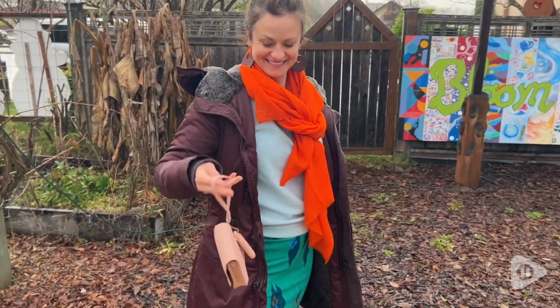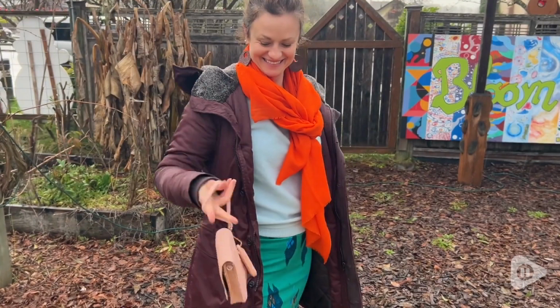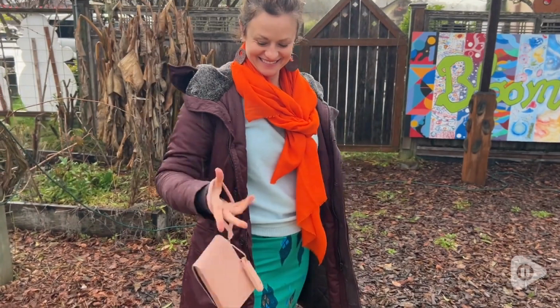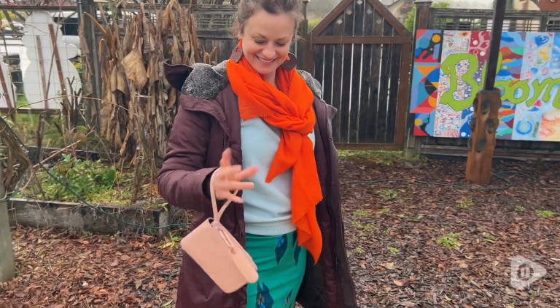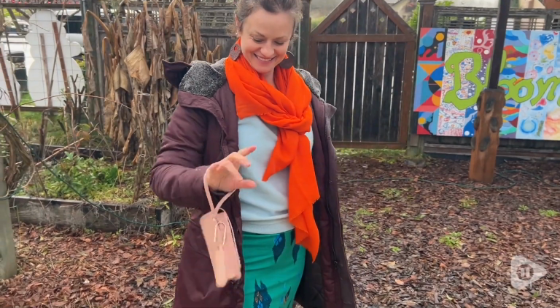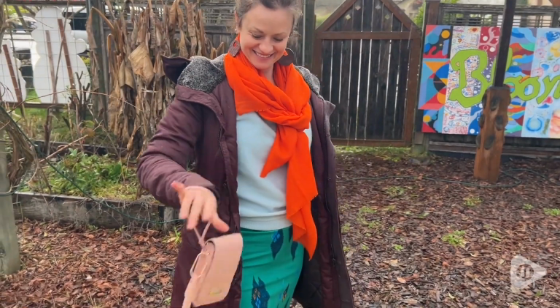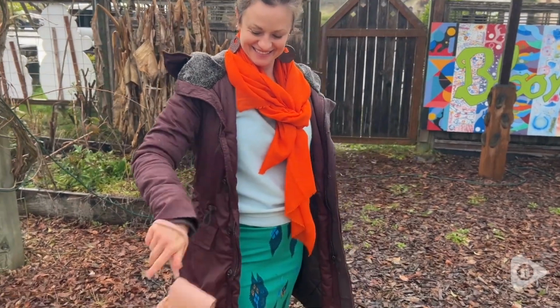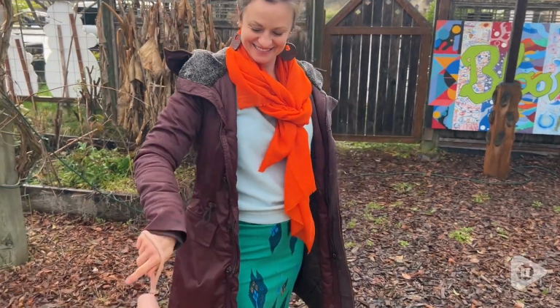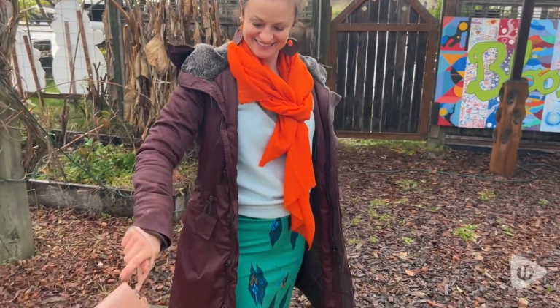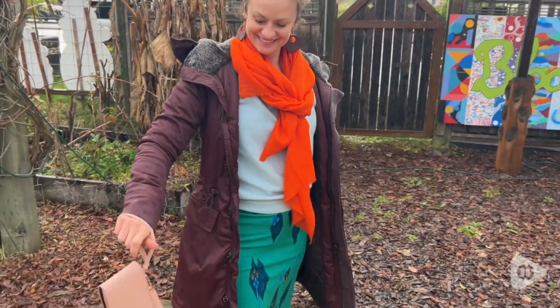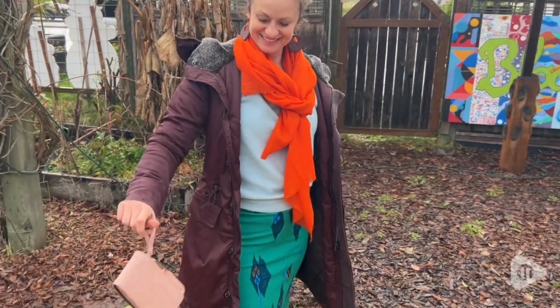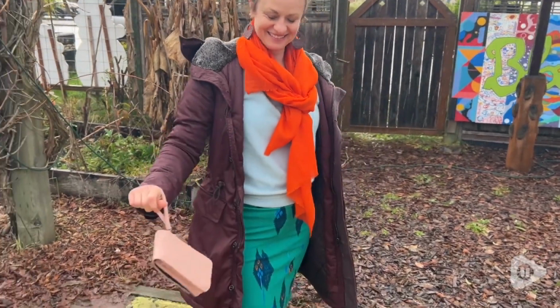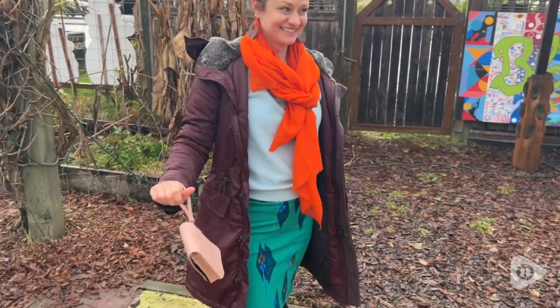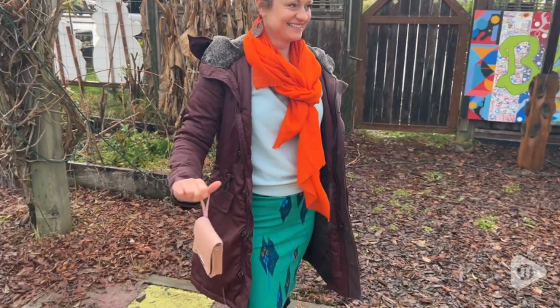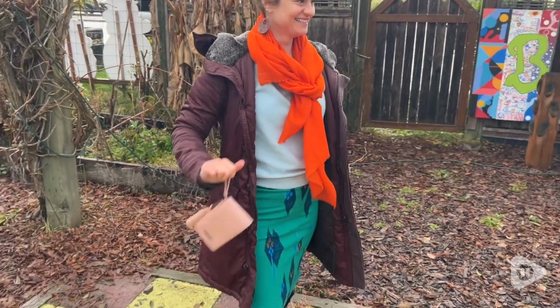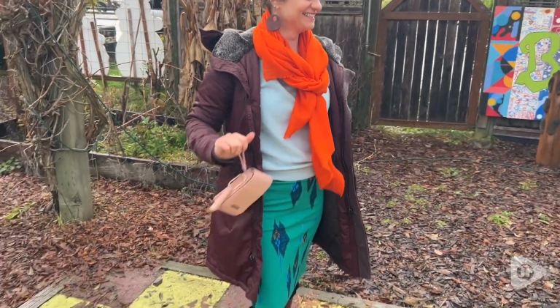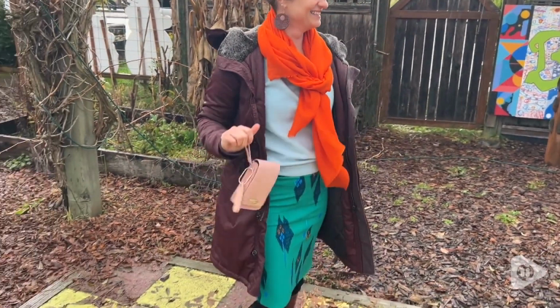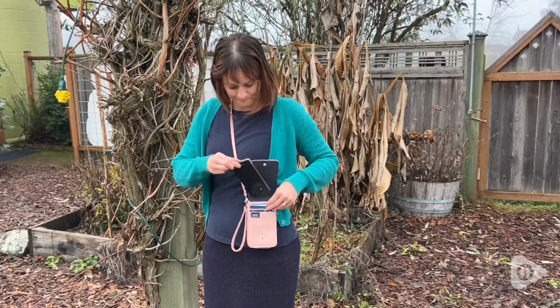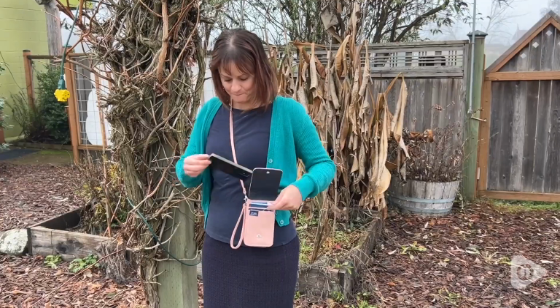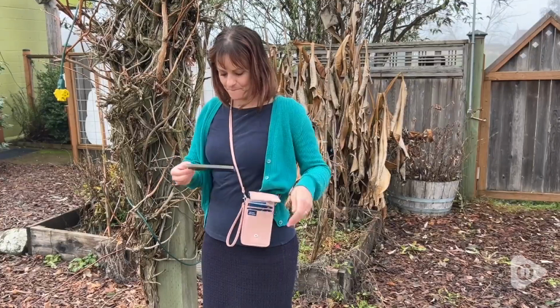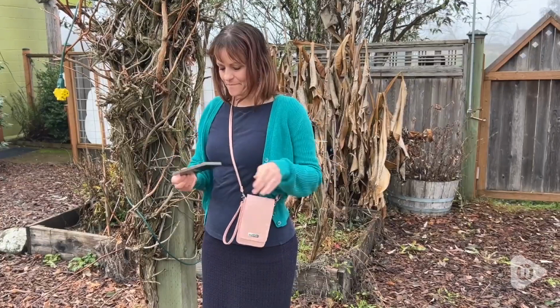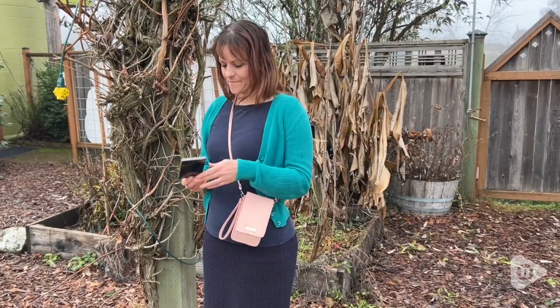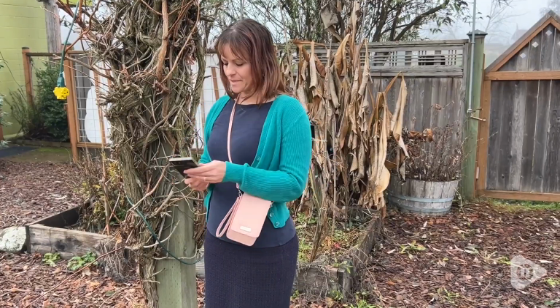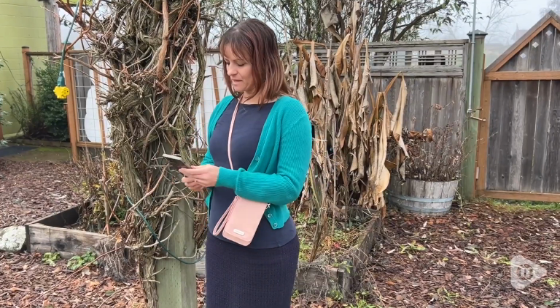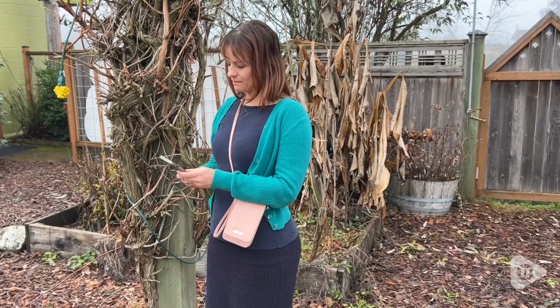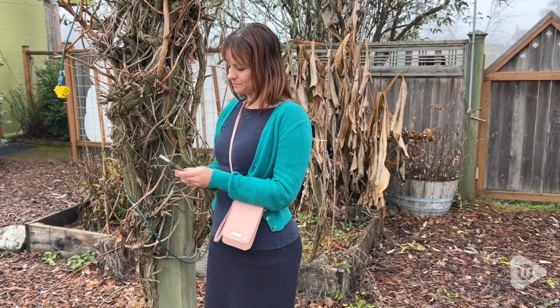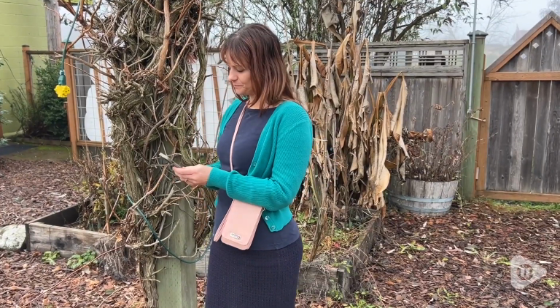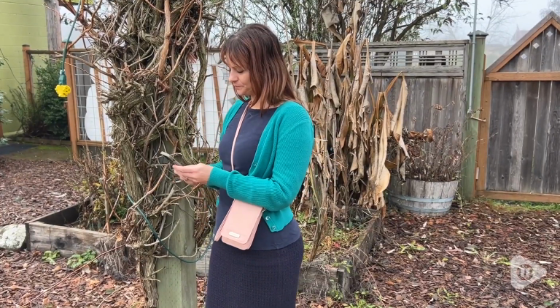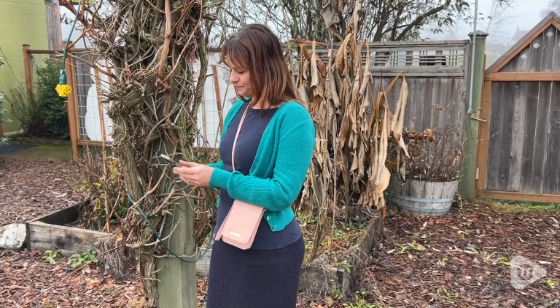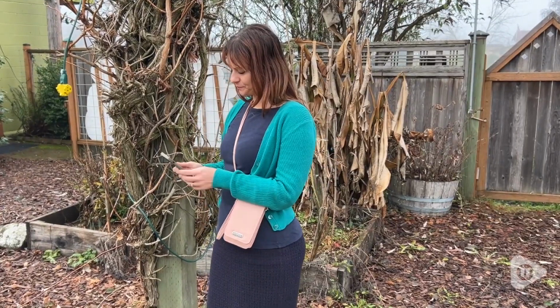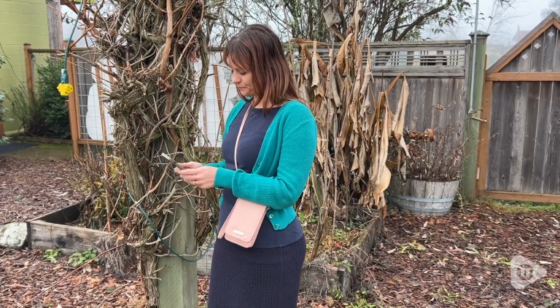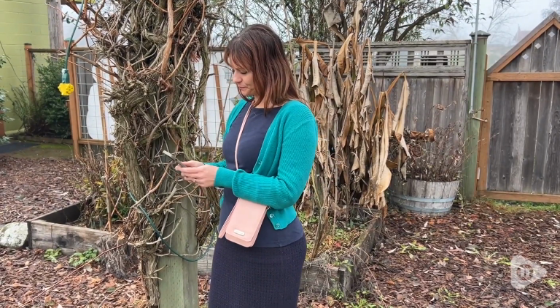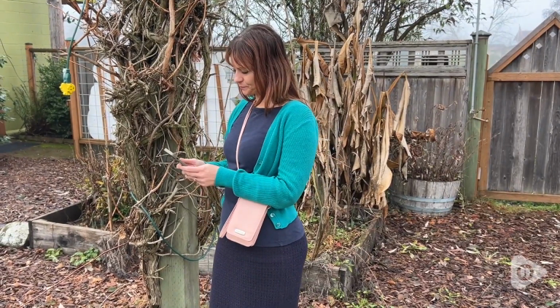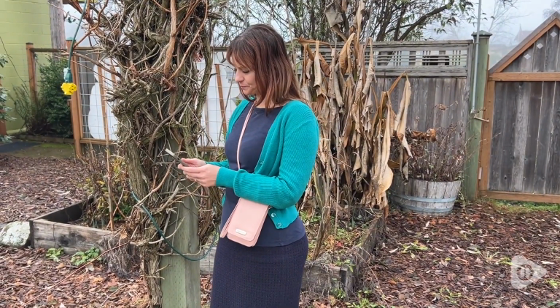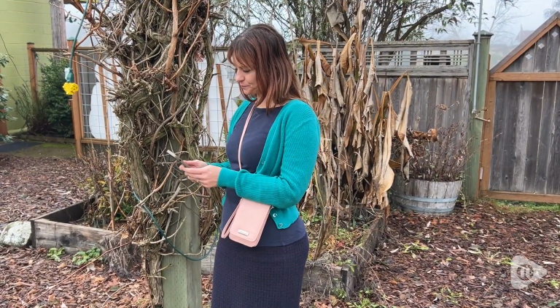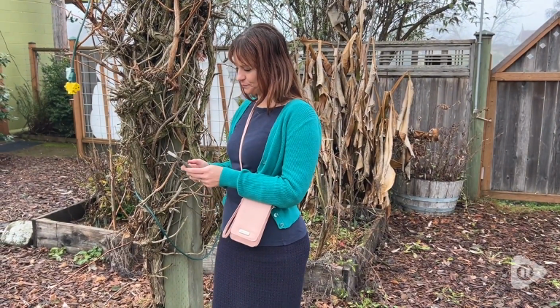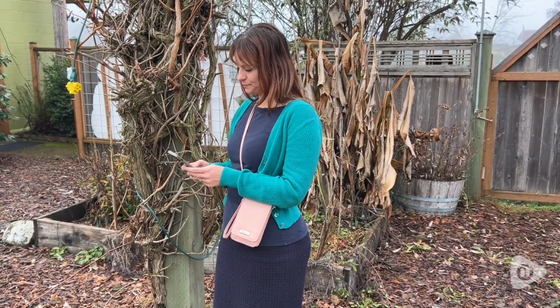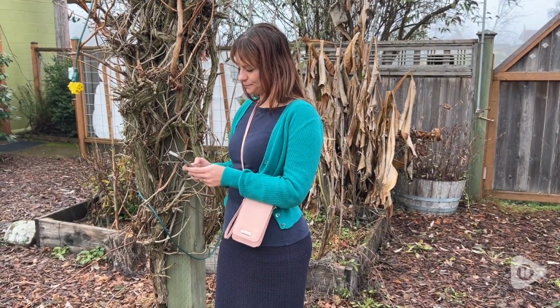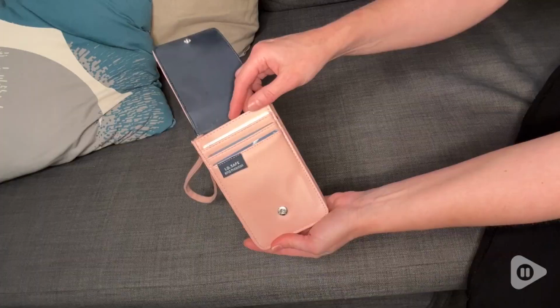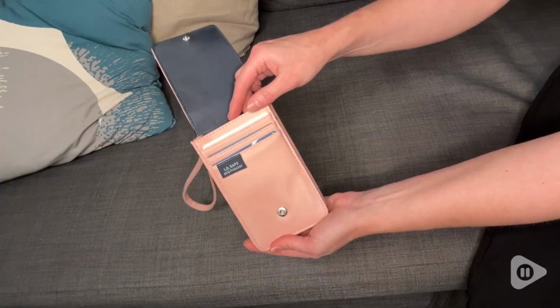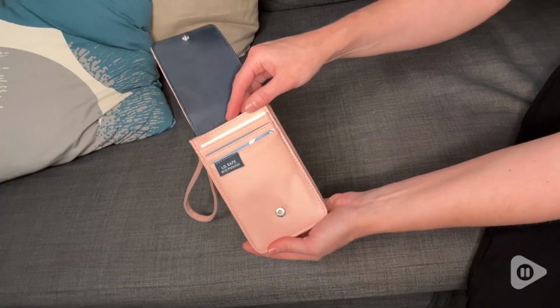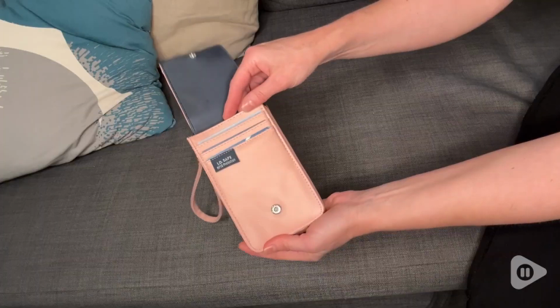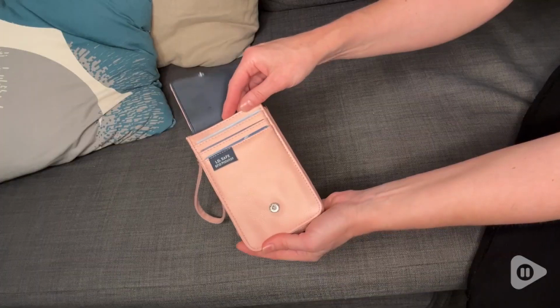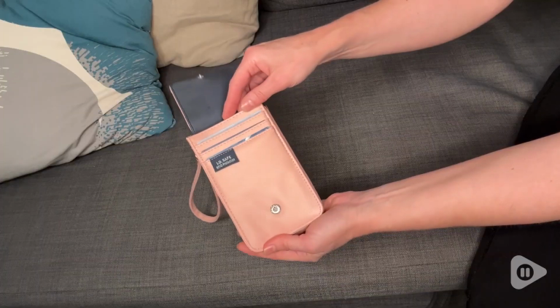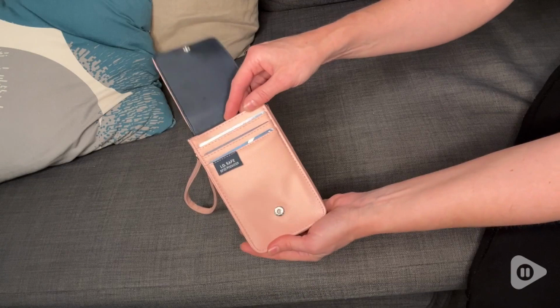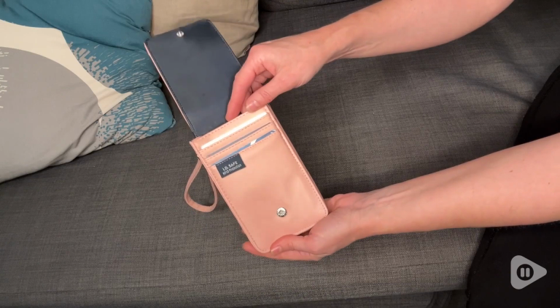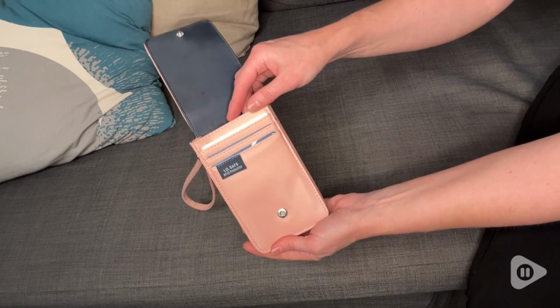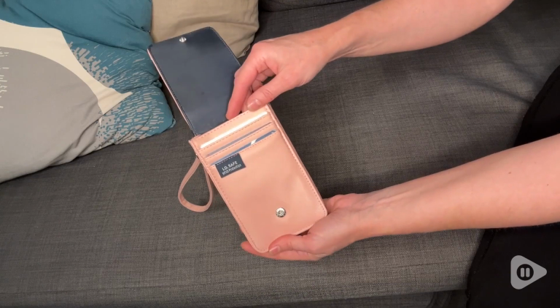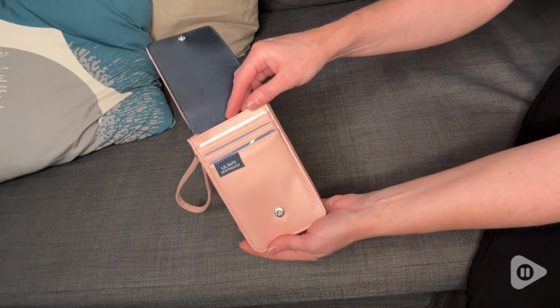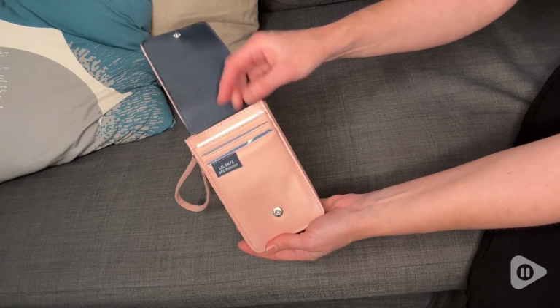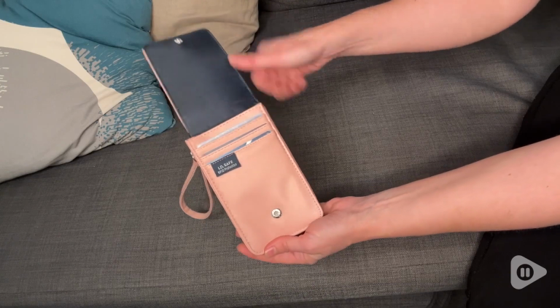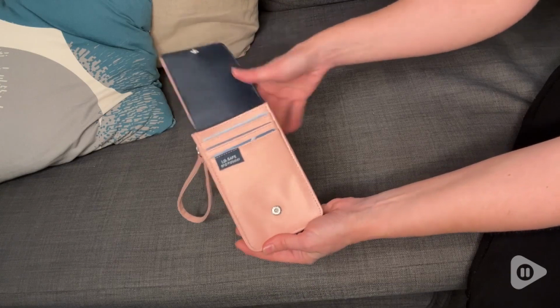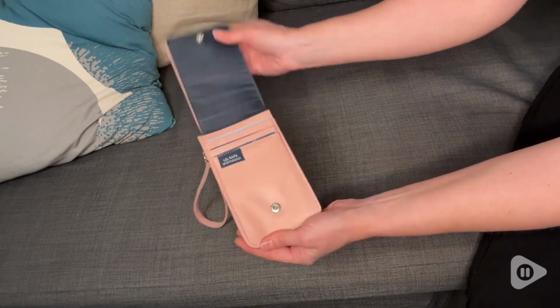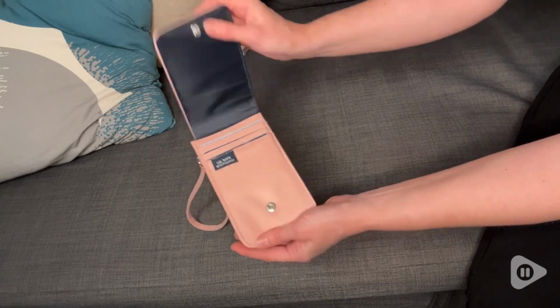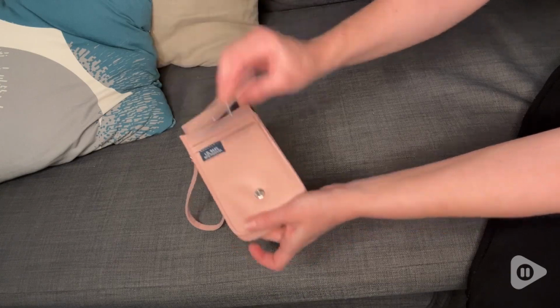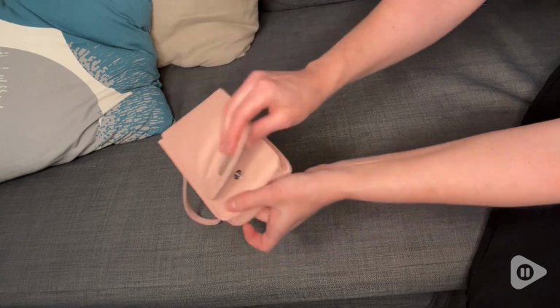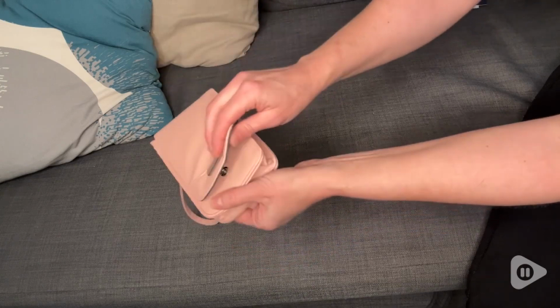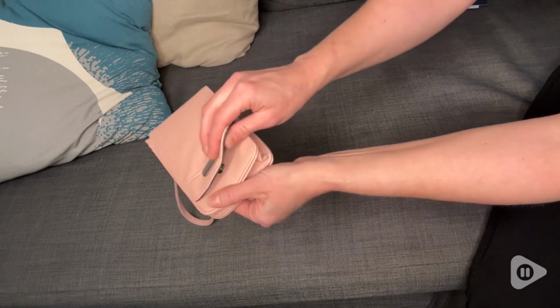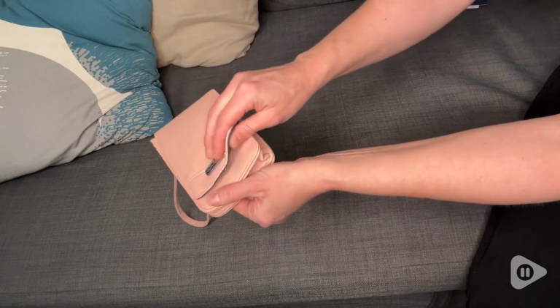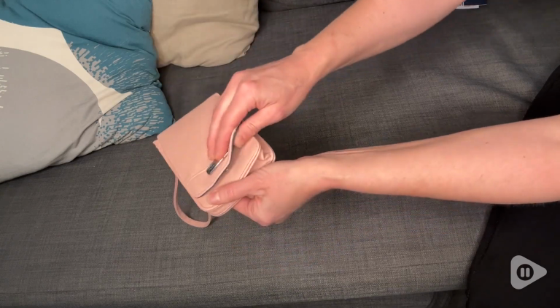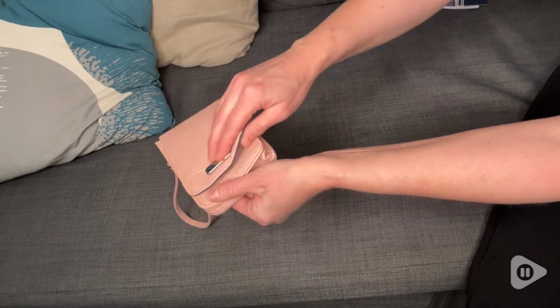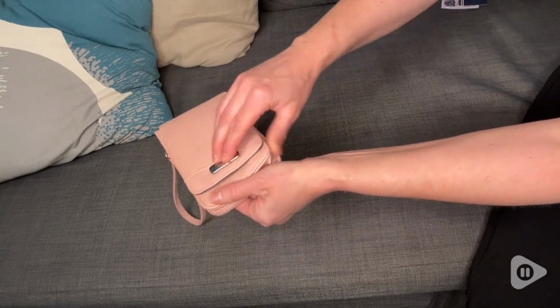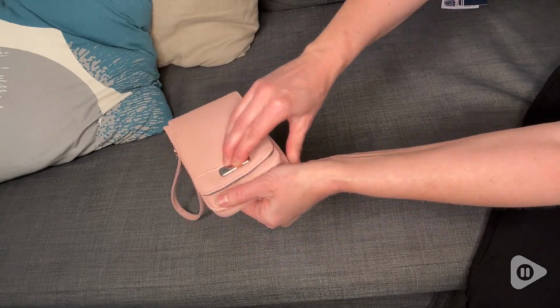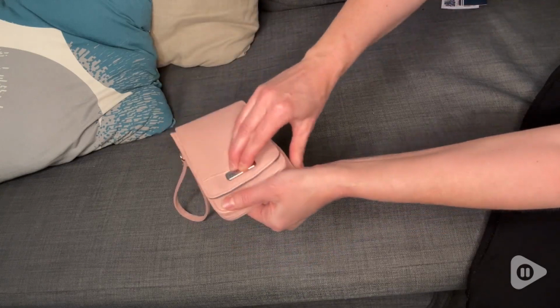It fits my iPhone 14 perfectly and there's a few slots in the front for my ID and various debit cards.